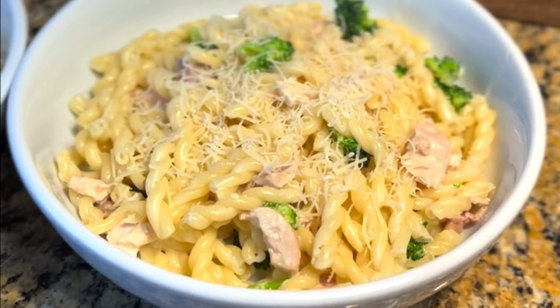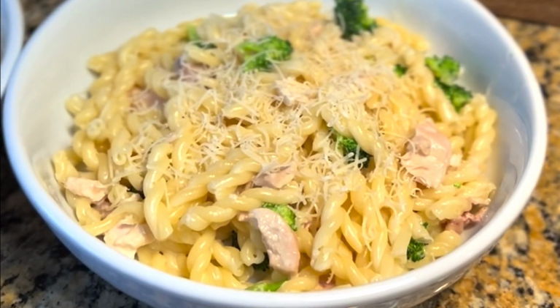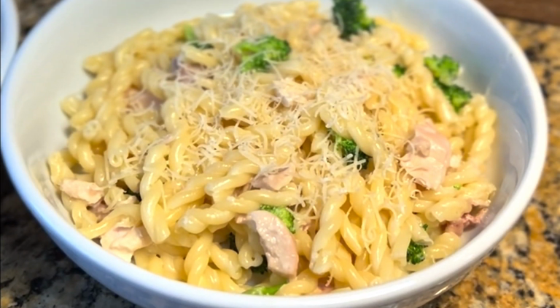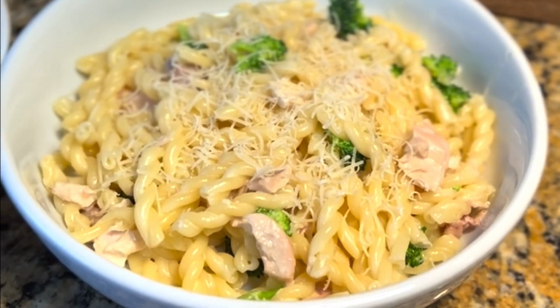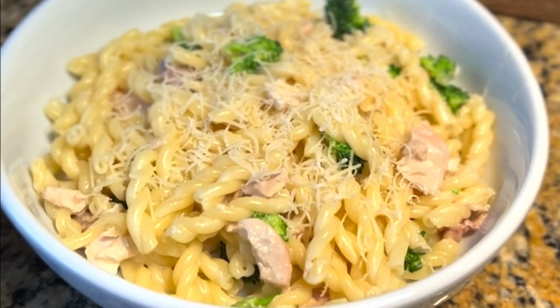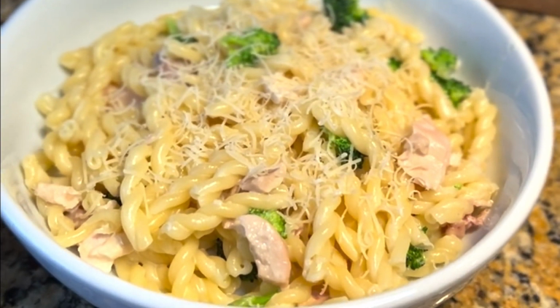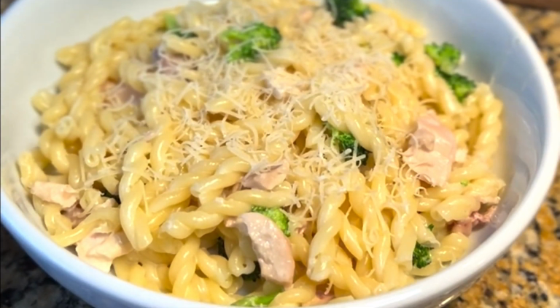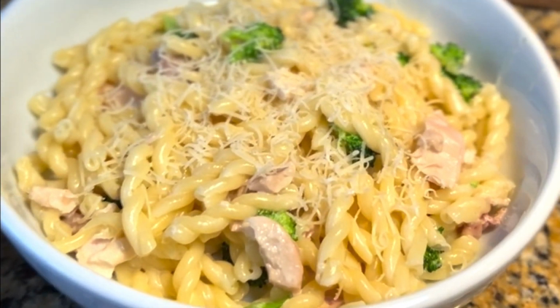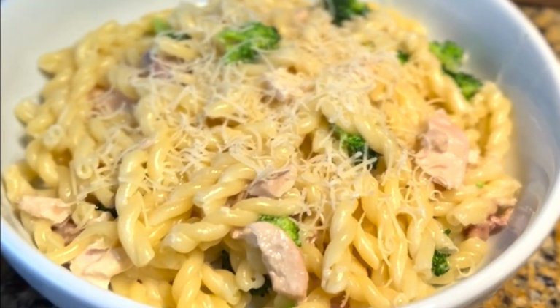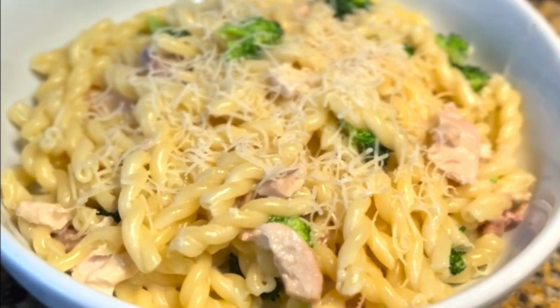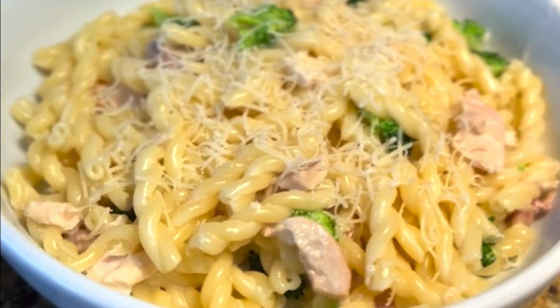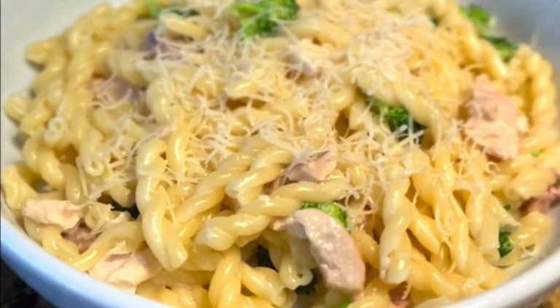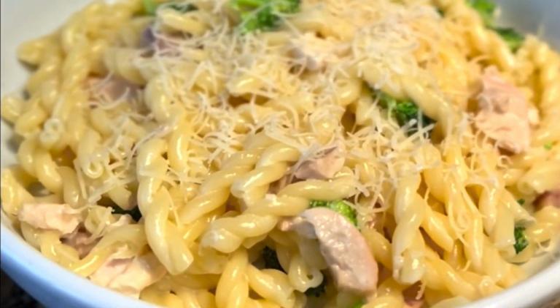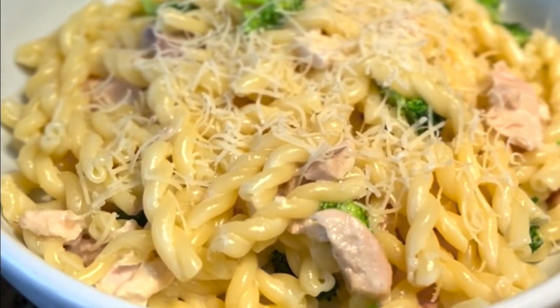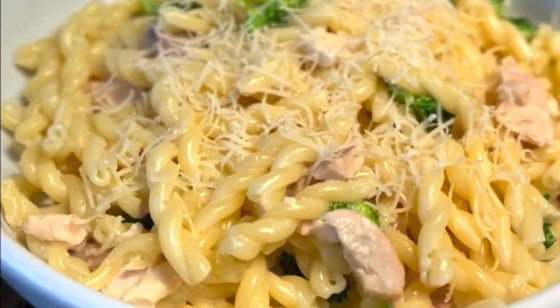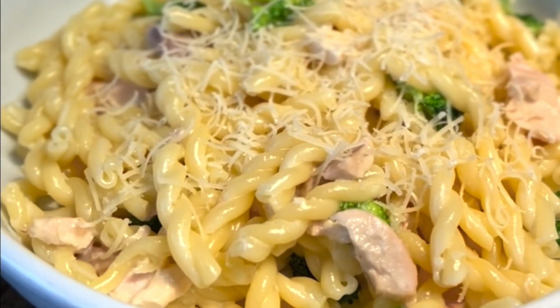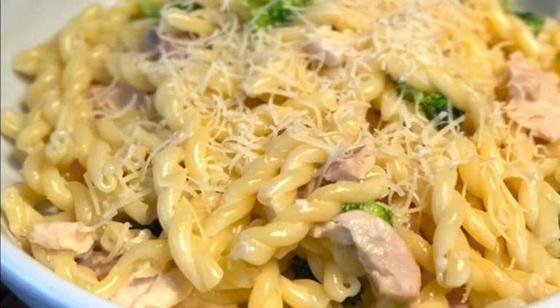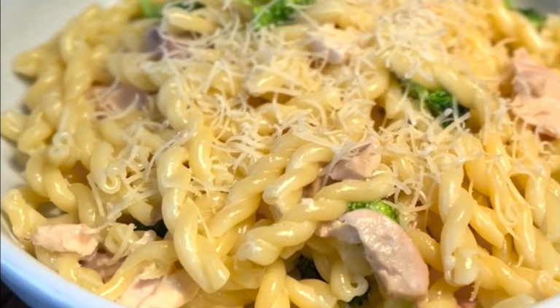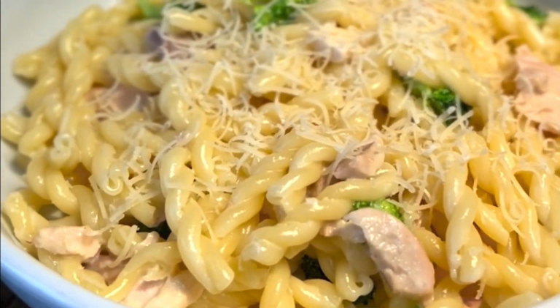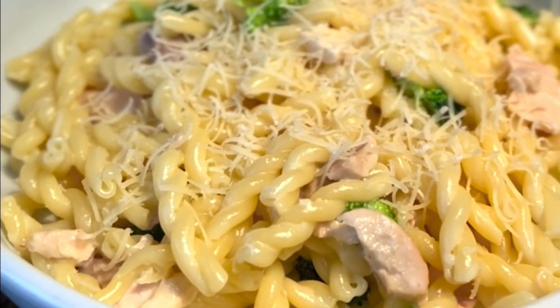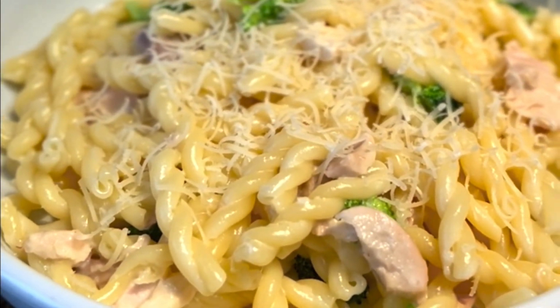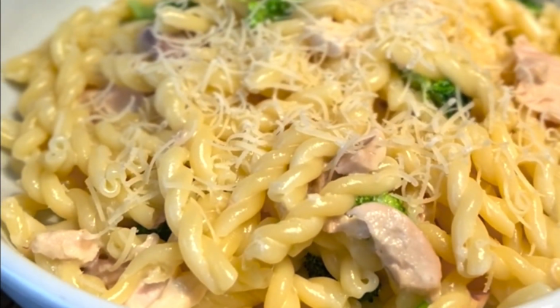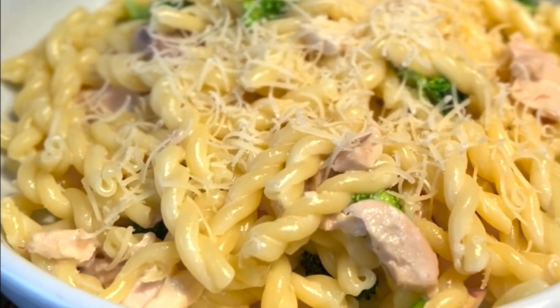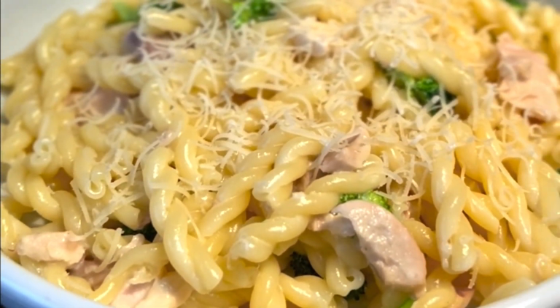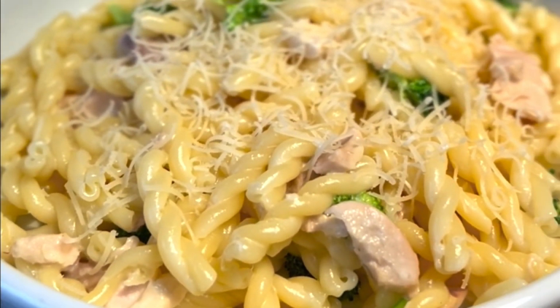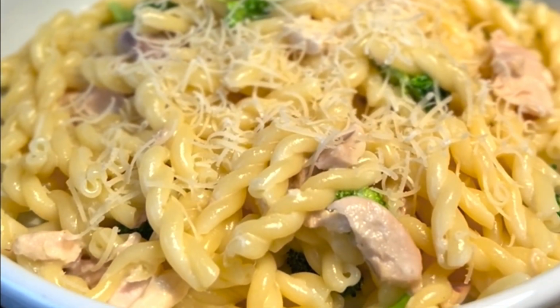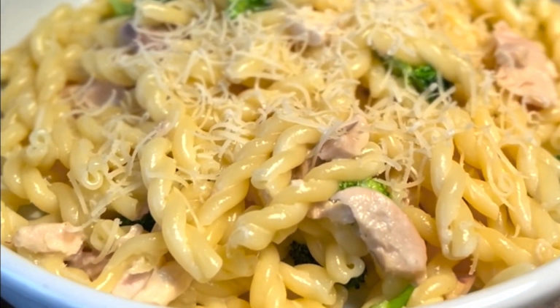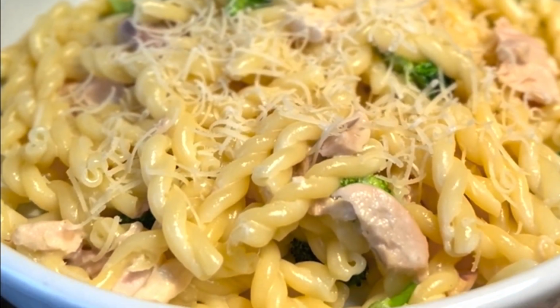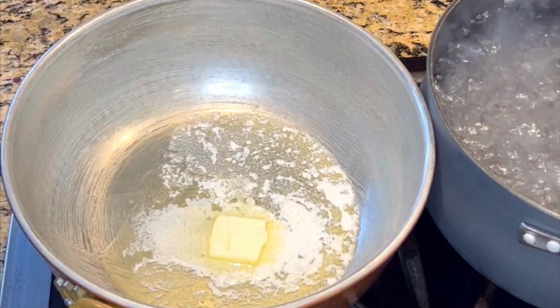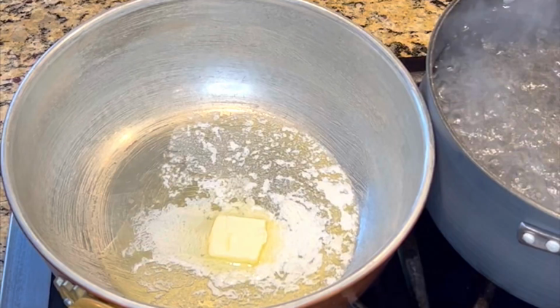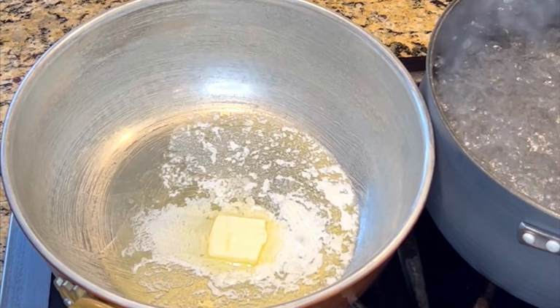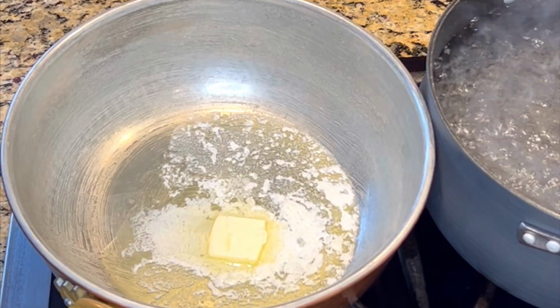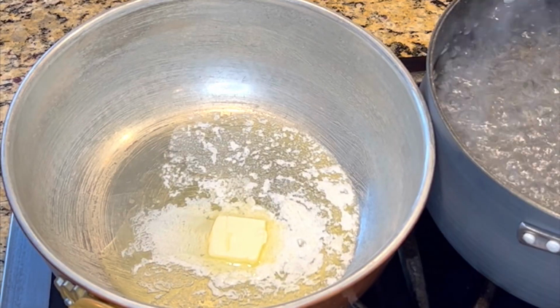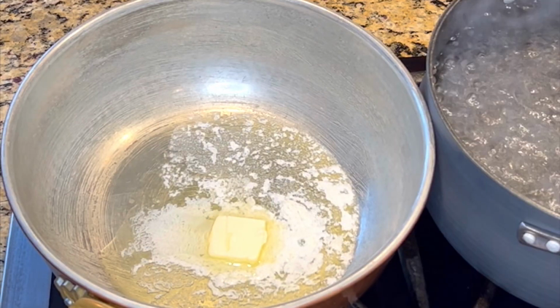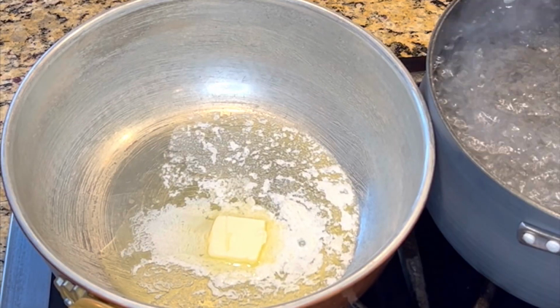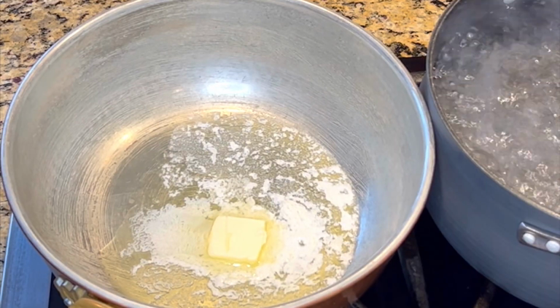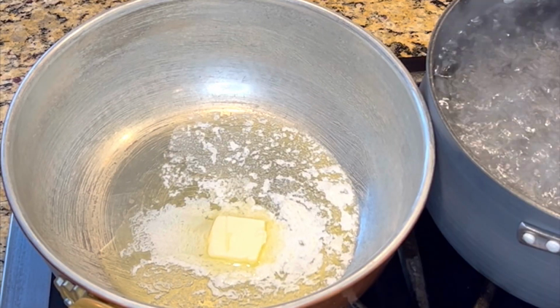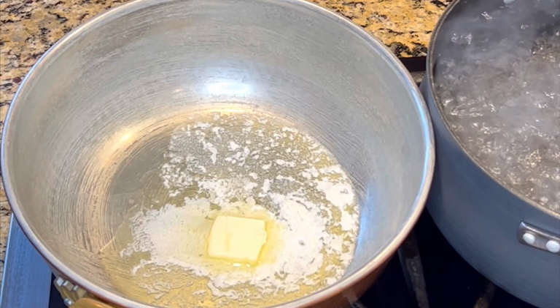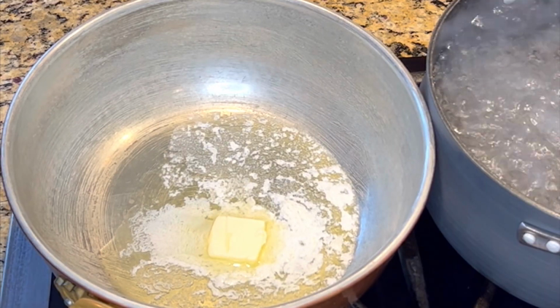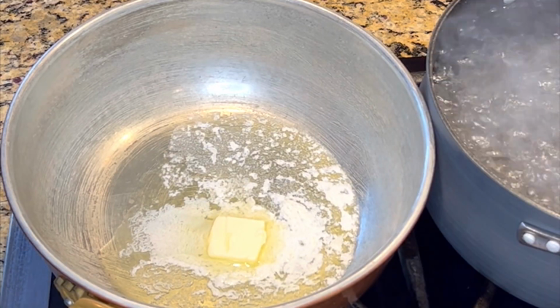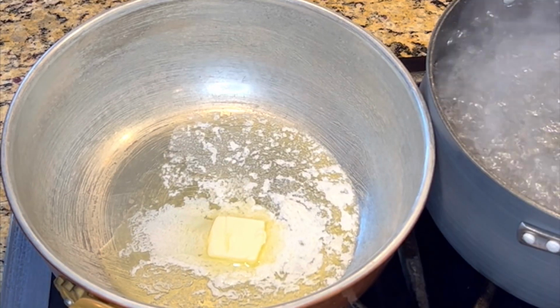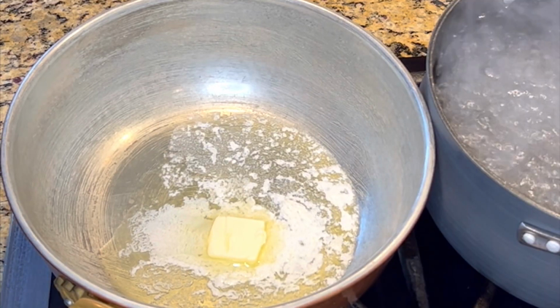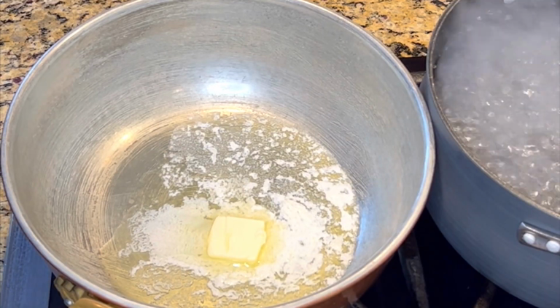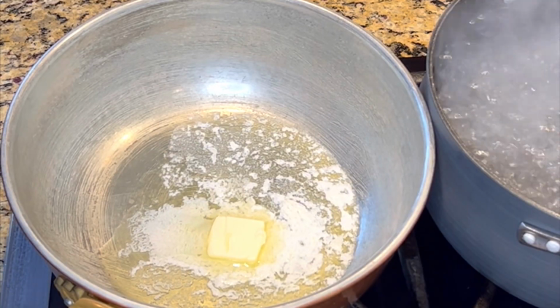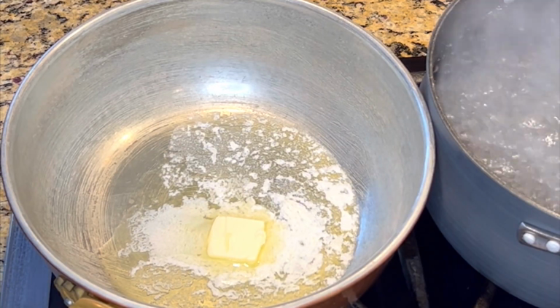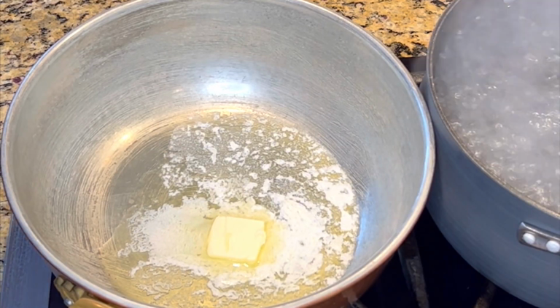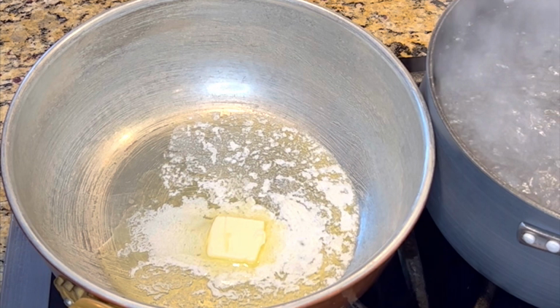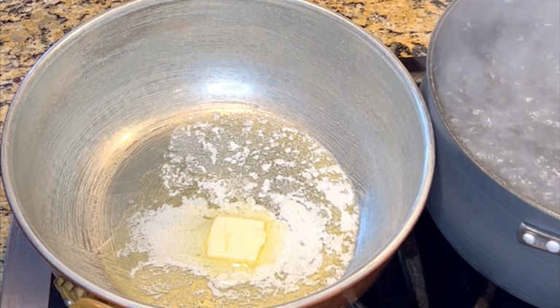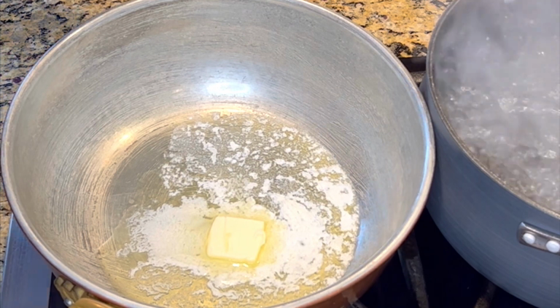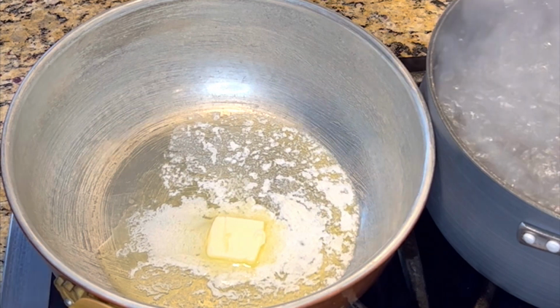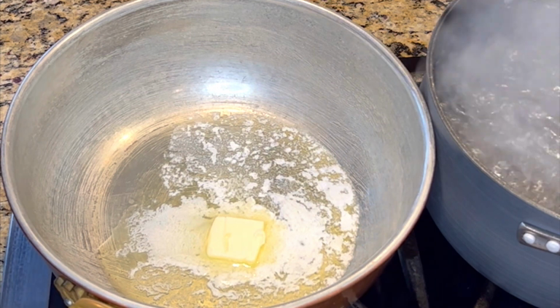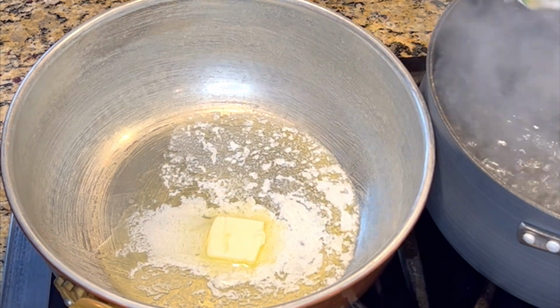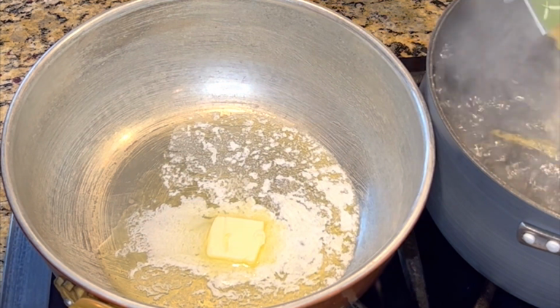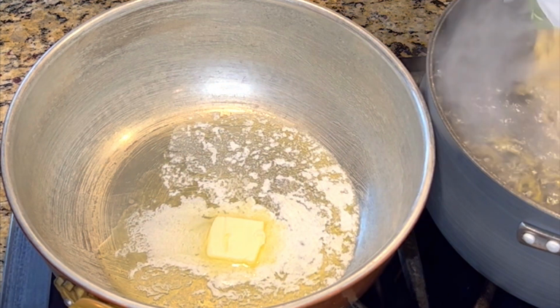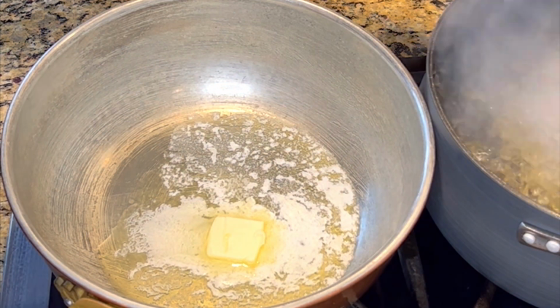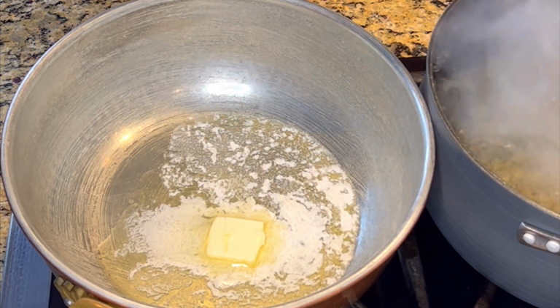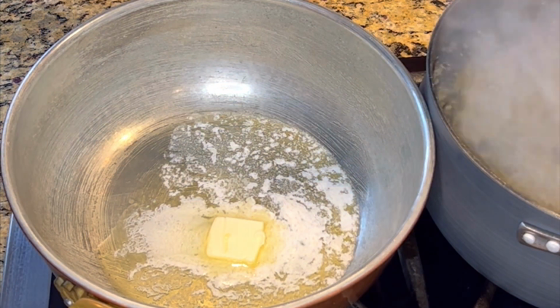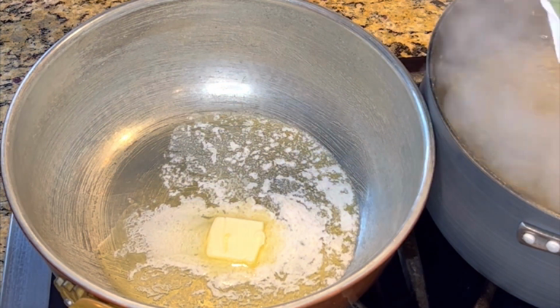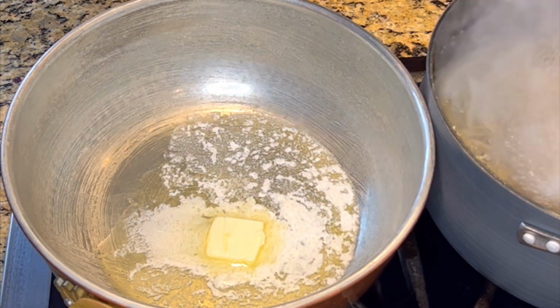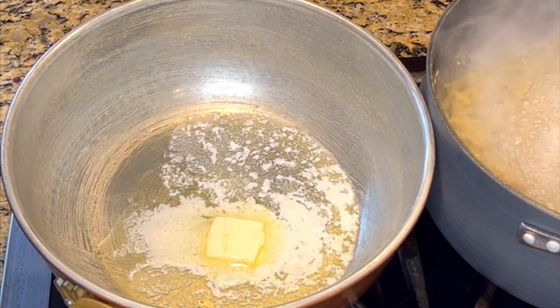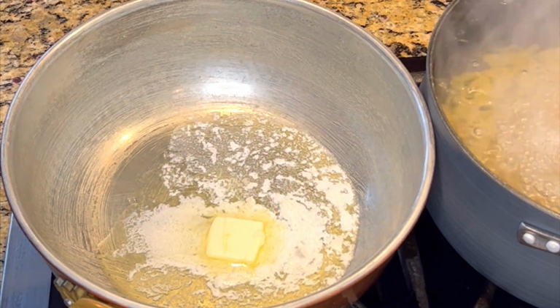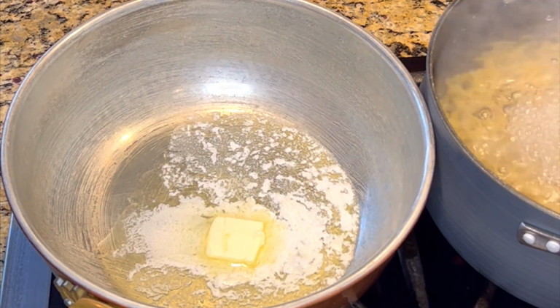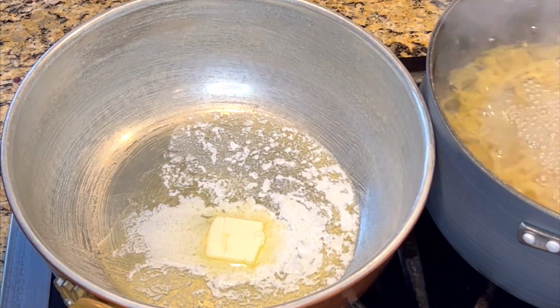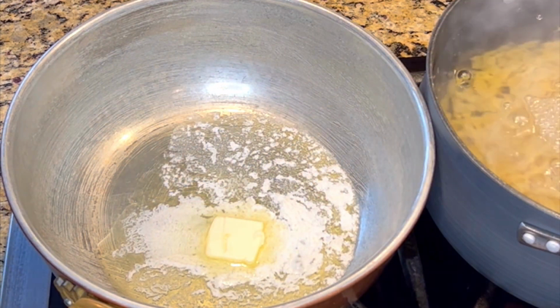Let's make chicken alfredo with broccoli. First step, start boiling your pasta.